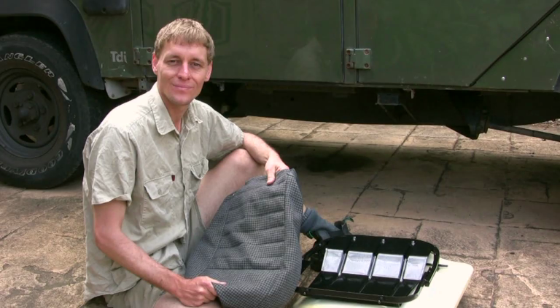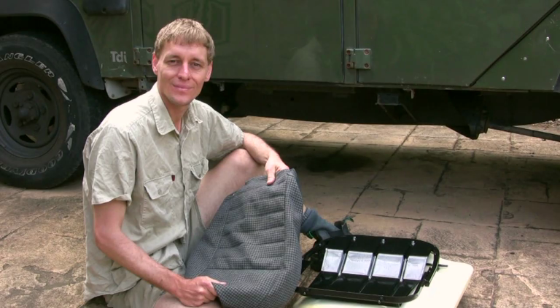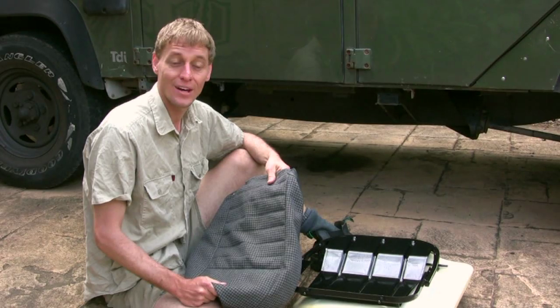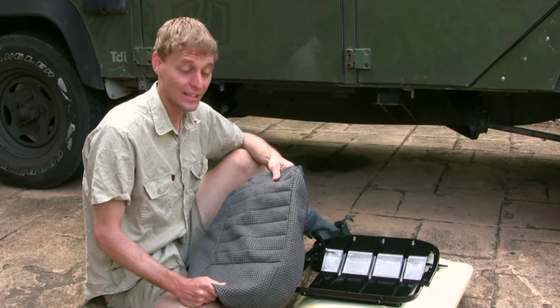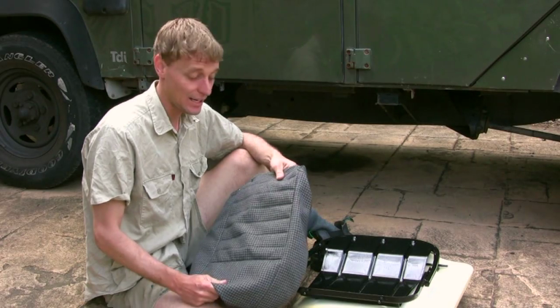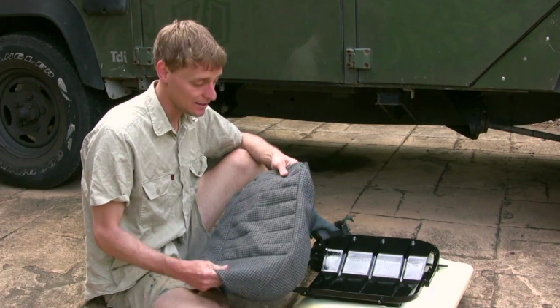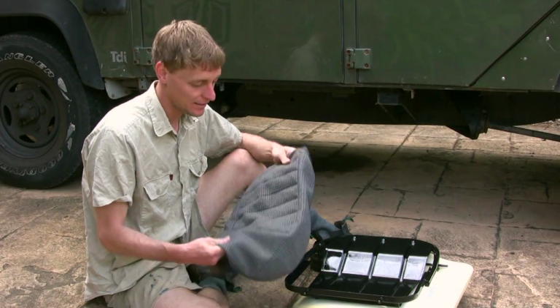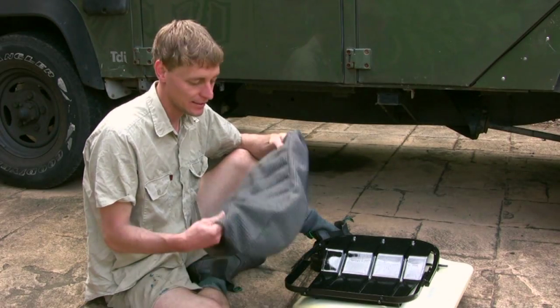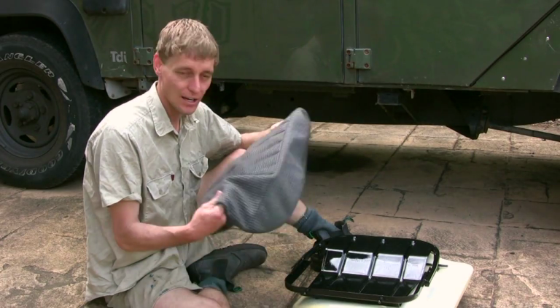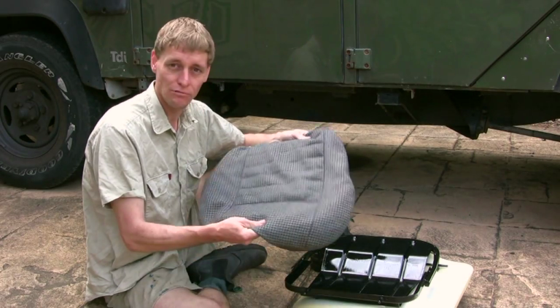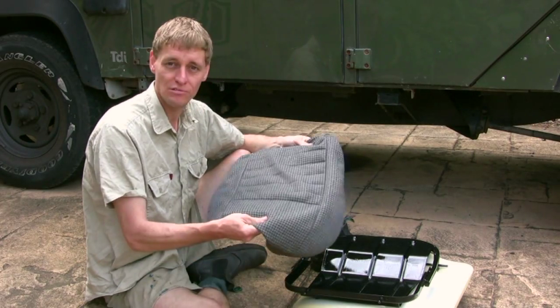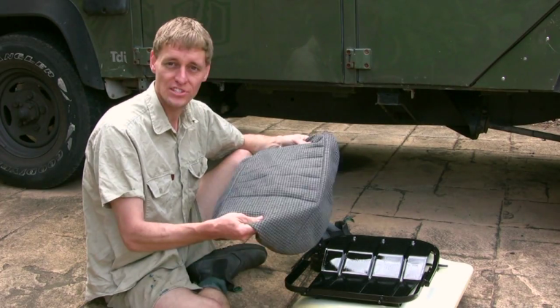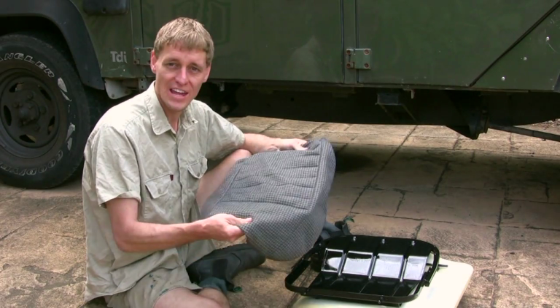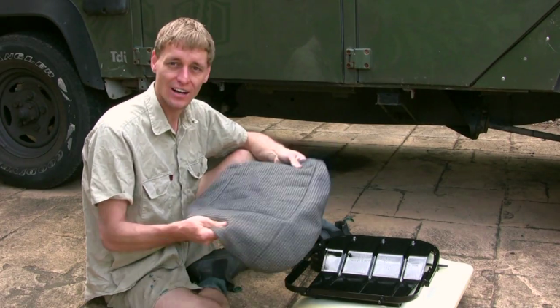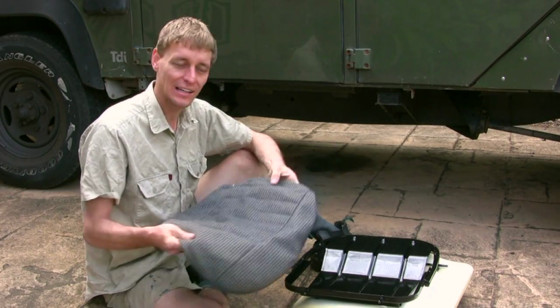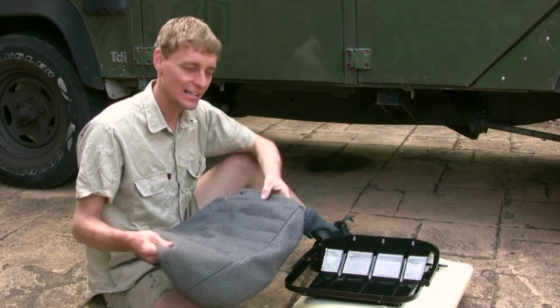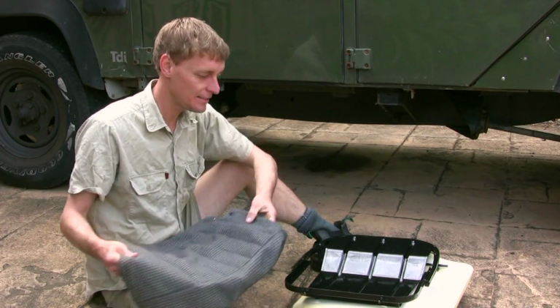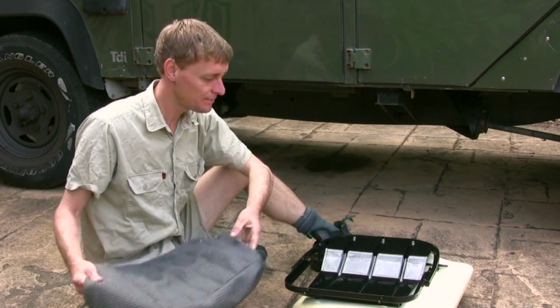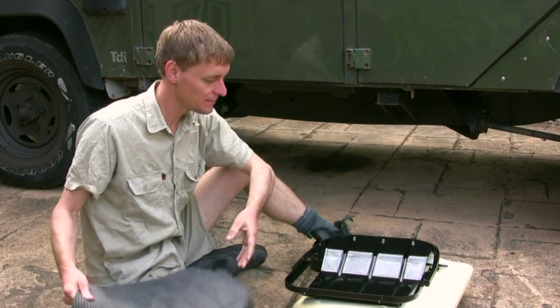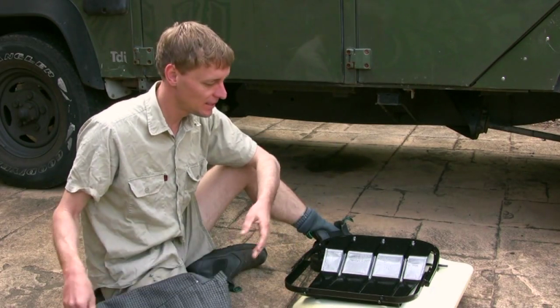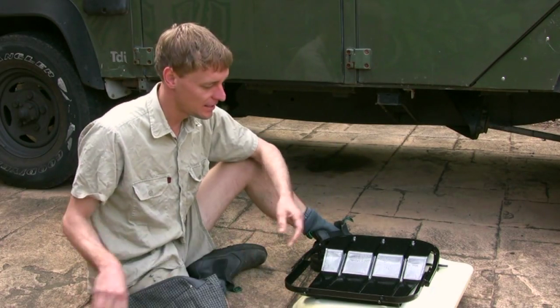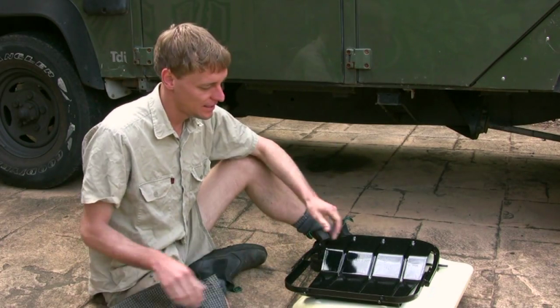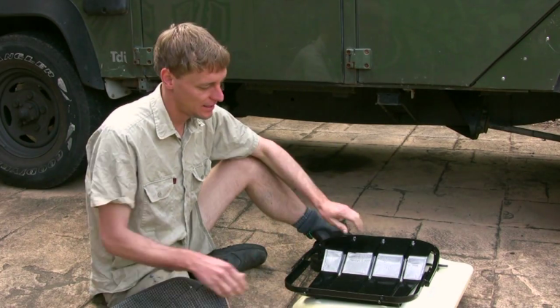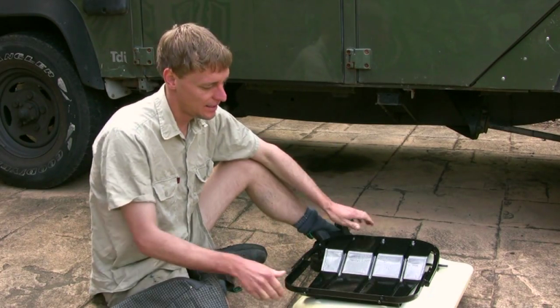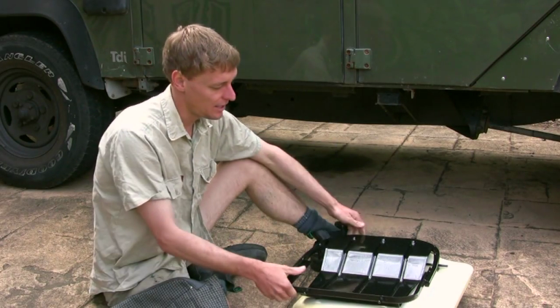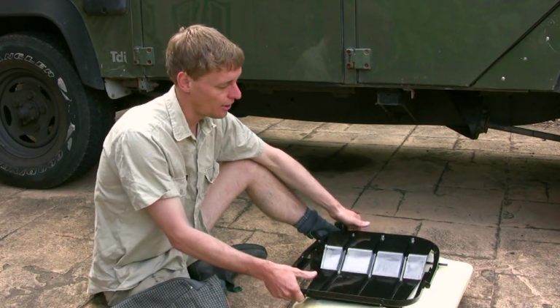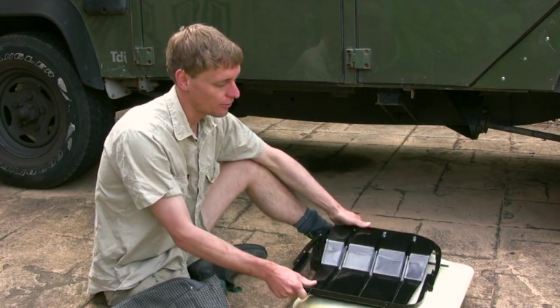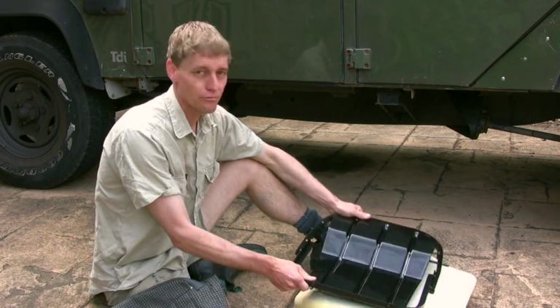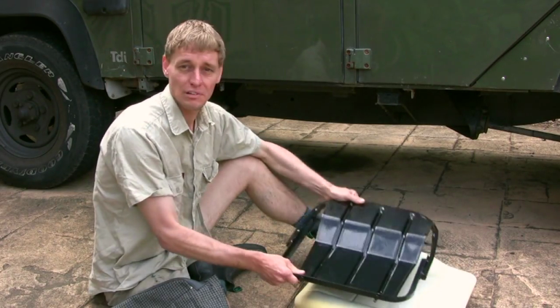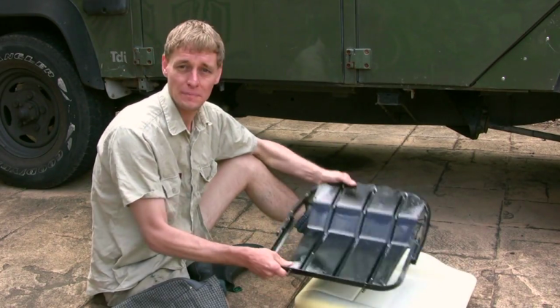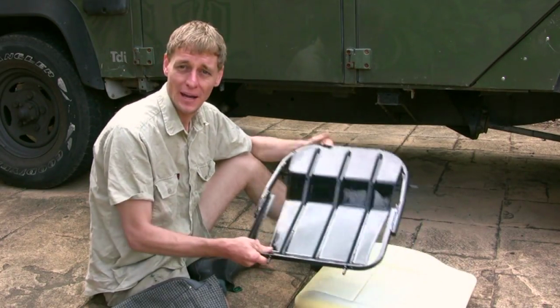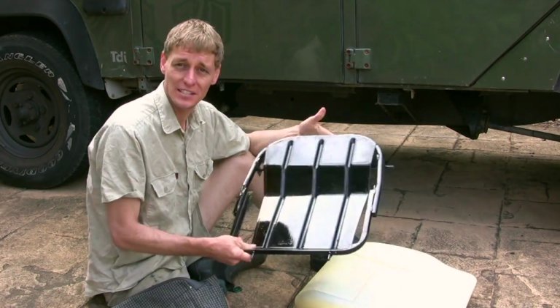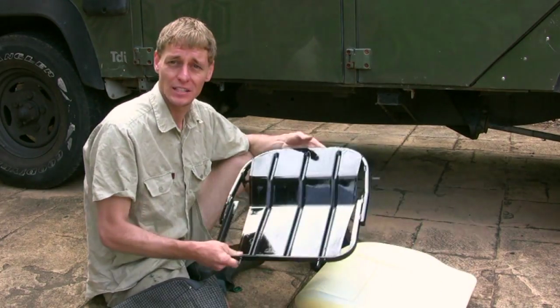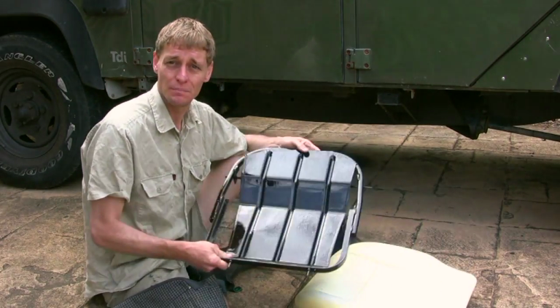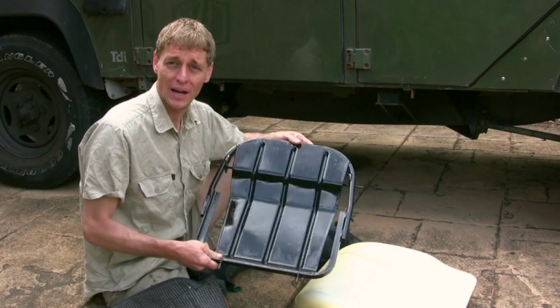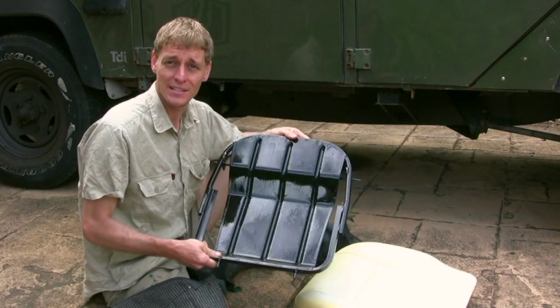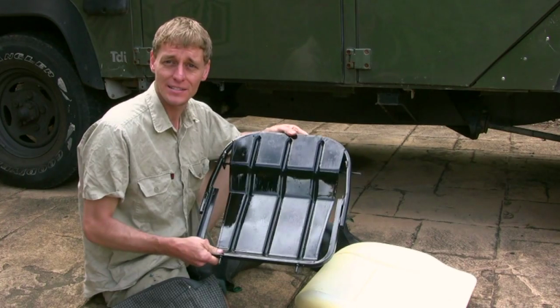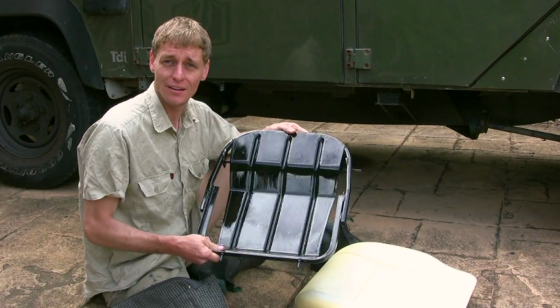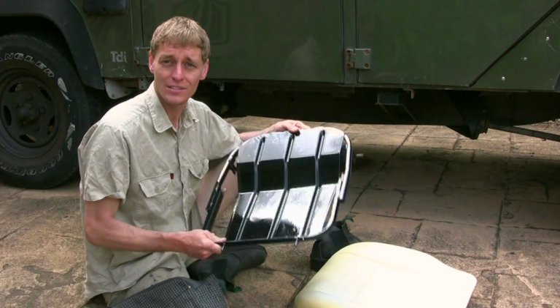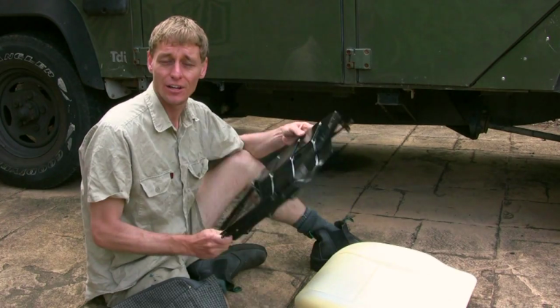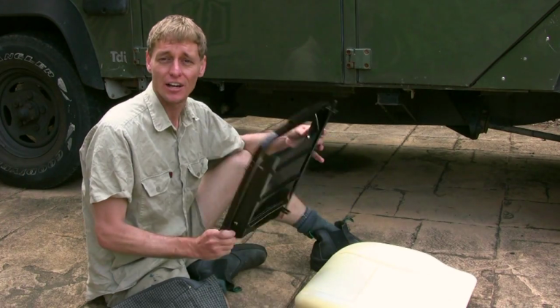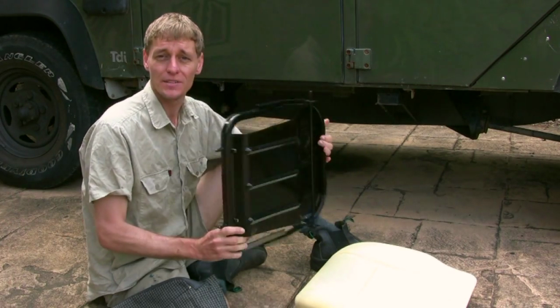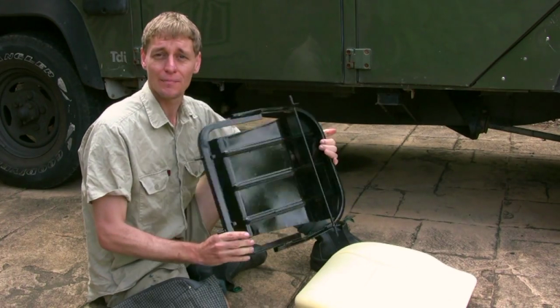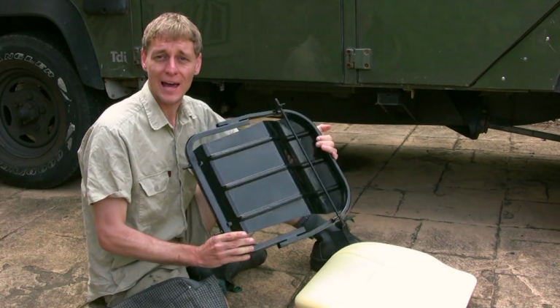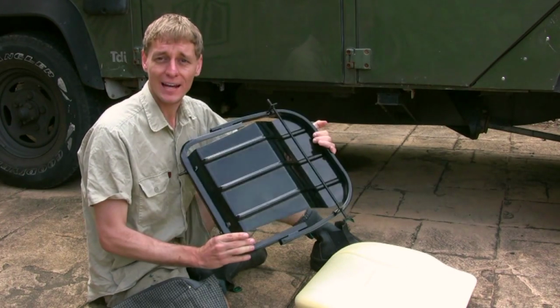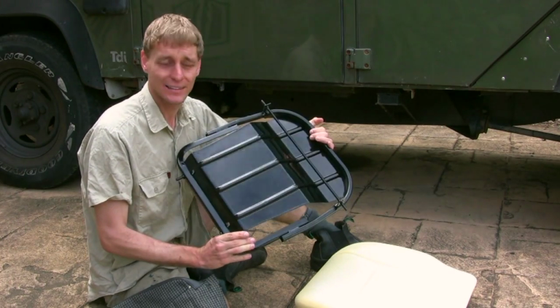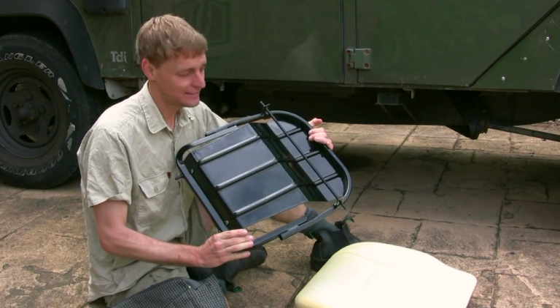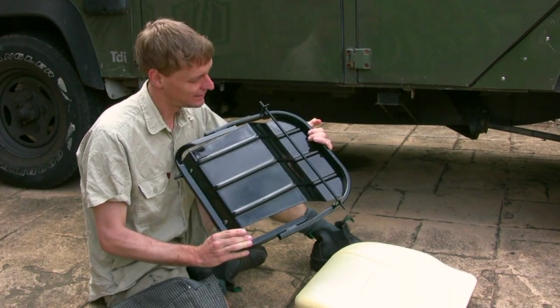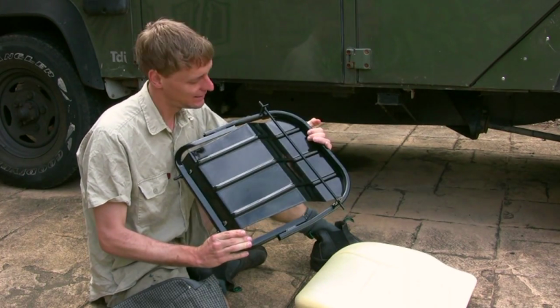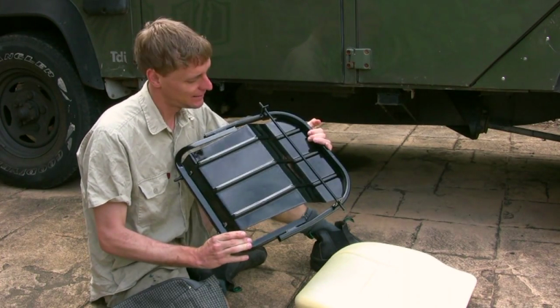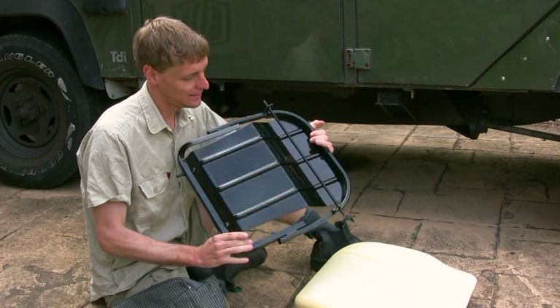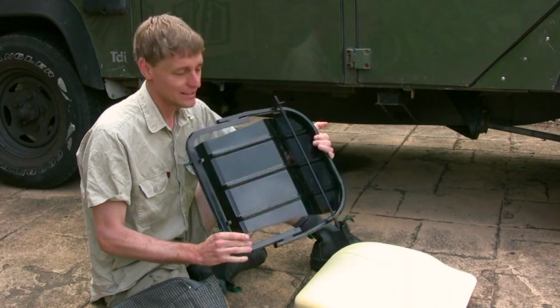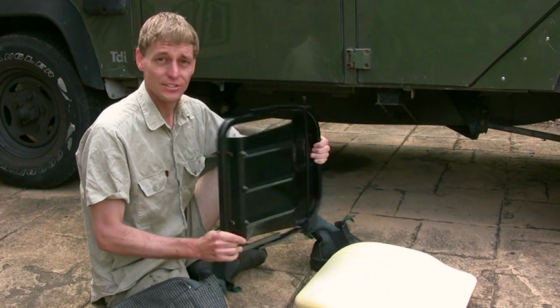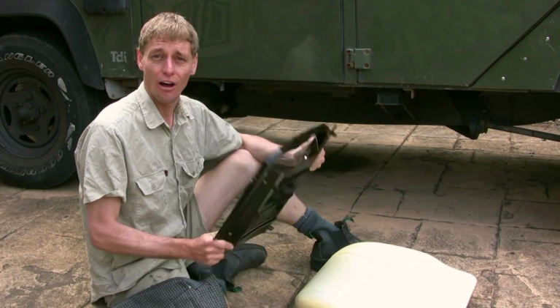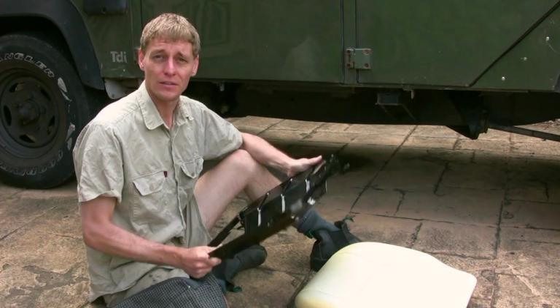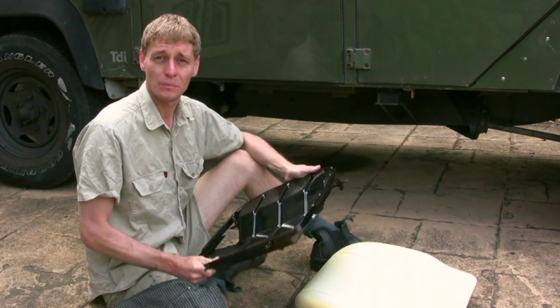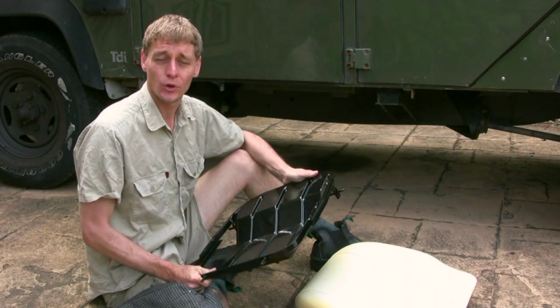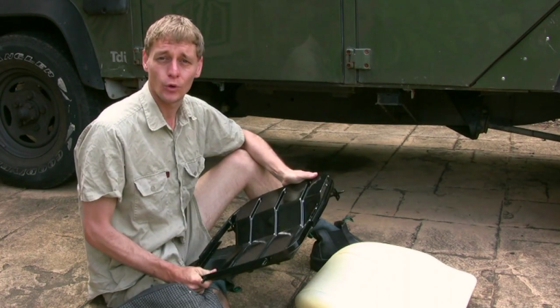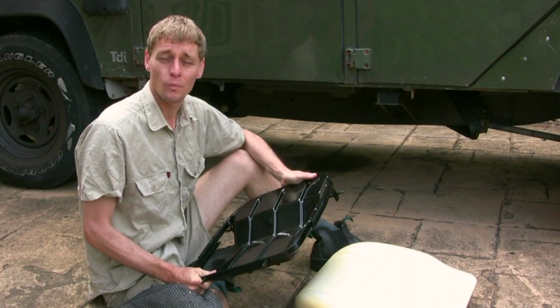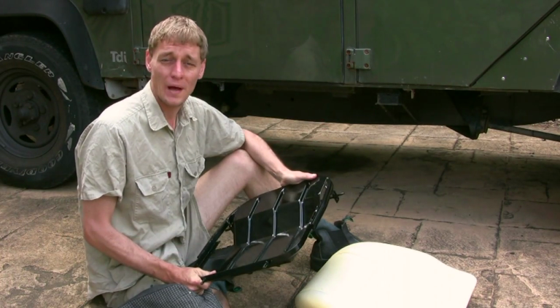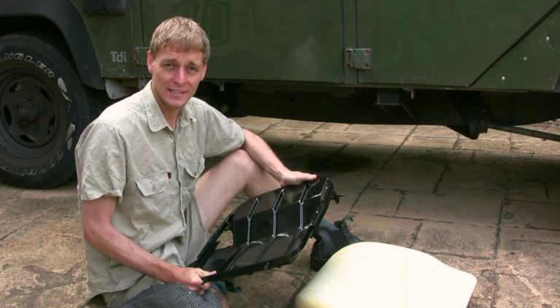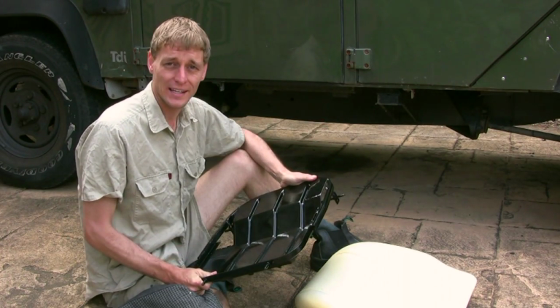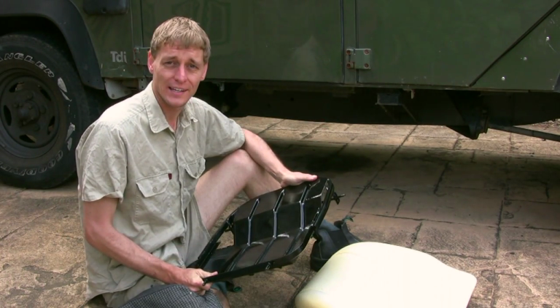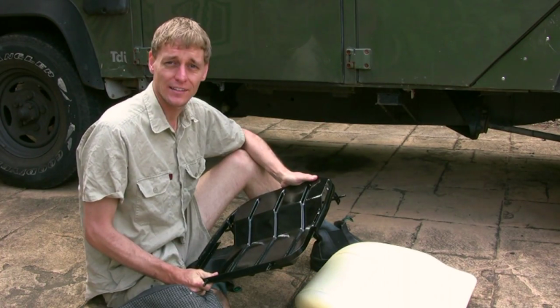Okay, the cover is now clean and I've repainted the base so it's nice and black. It's time to put it all back together.